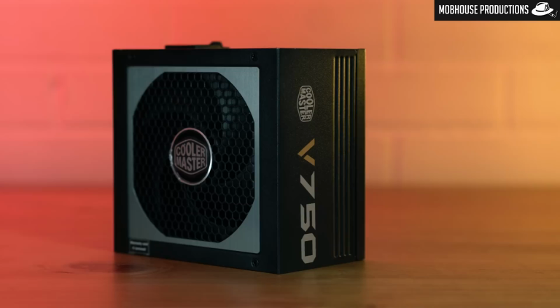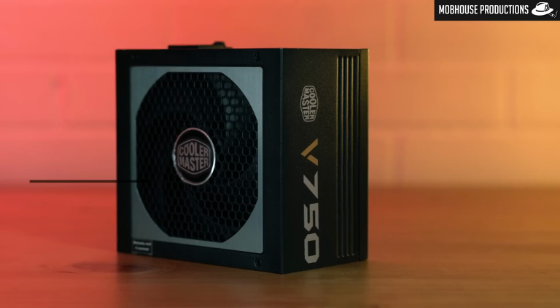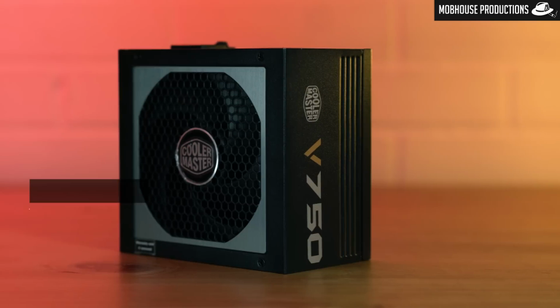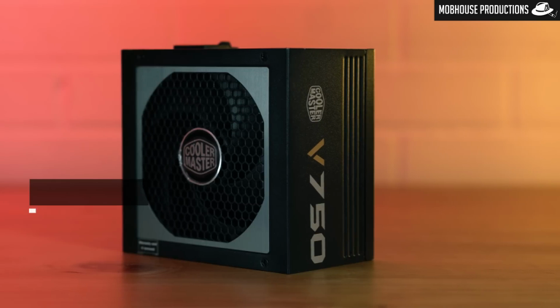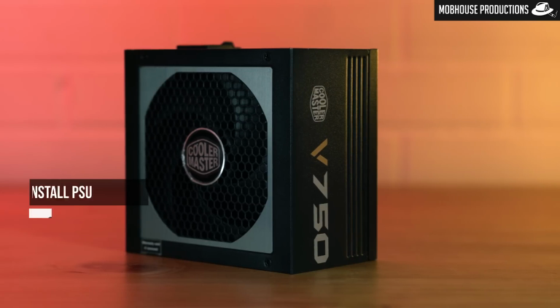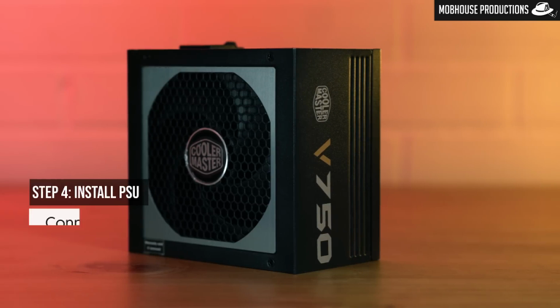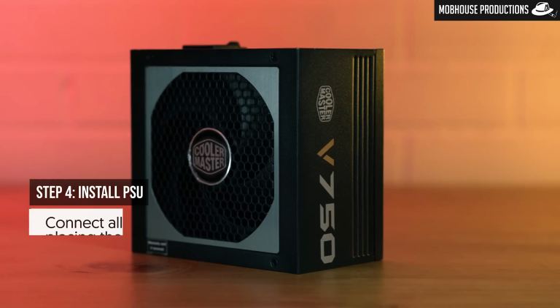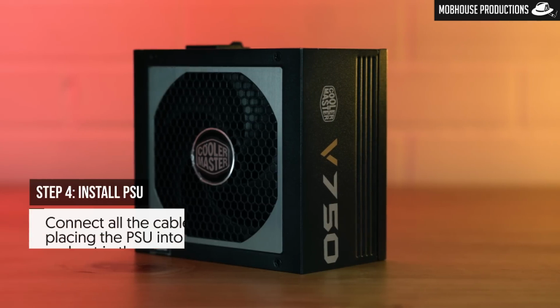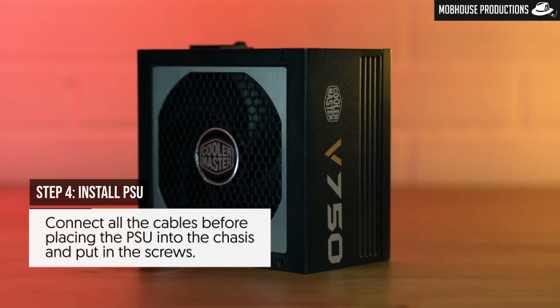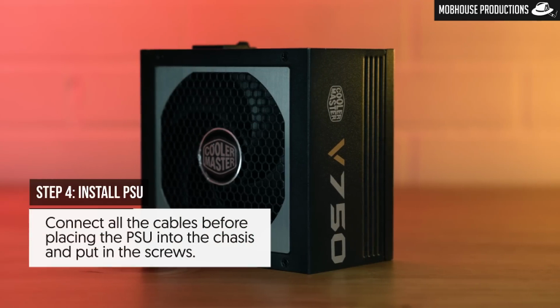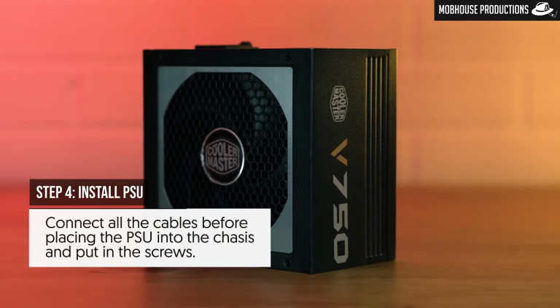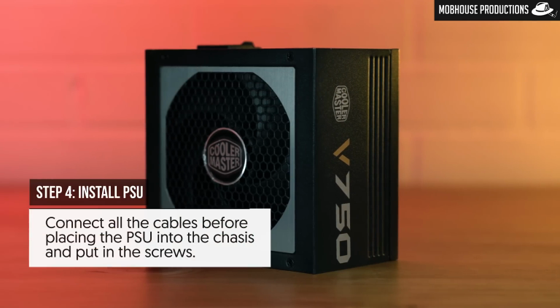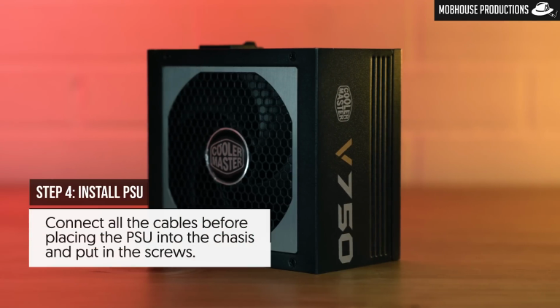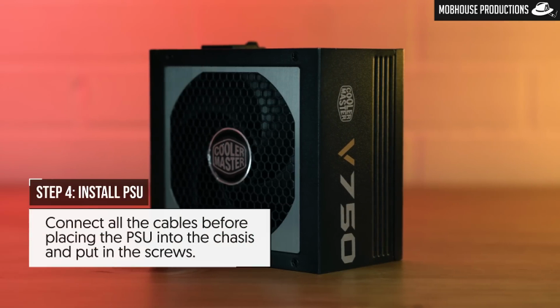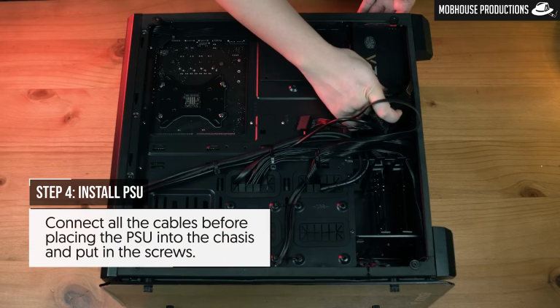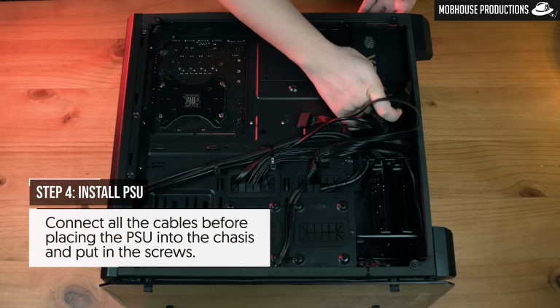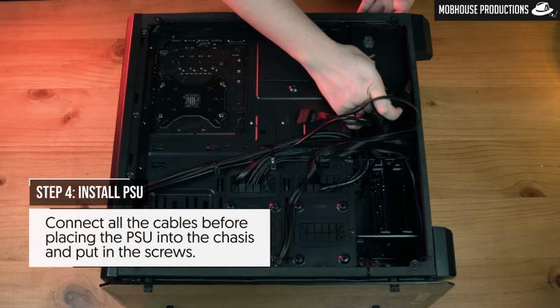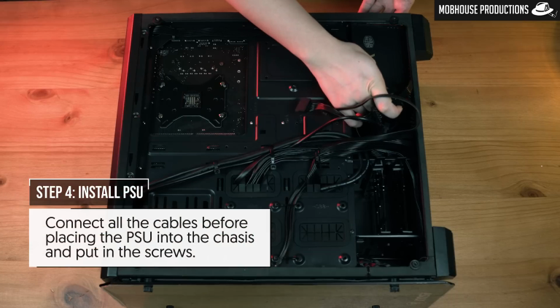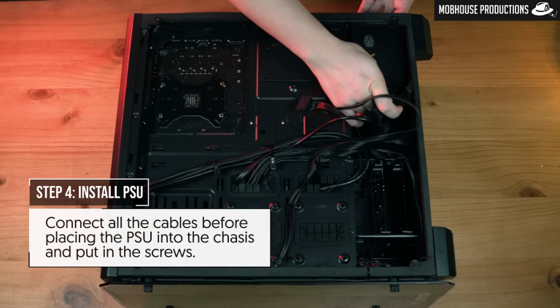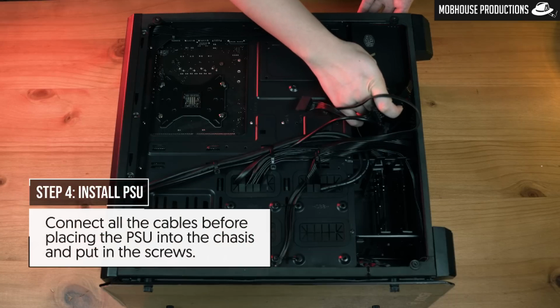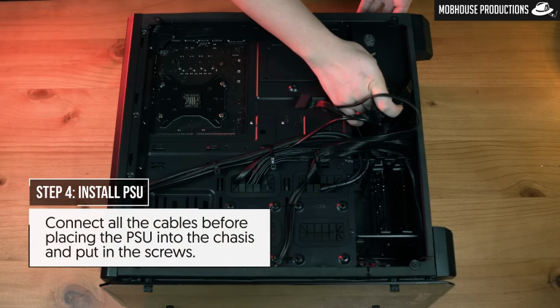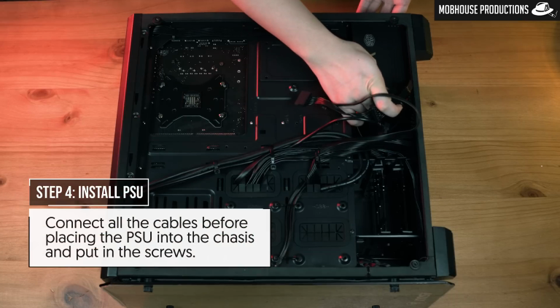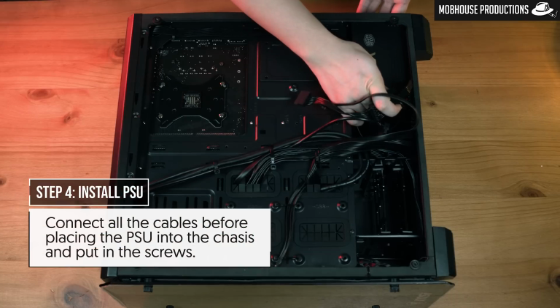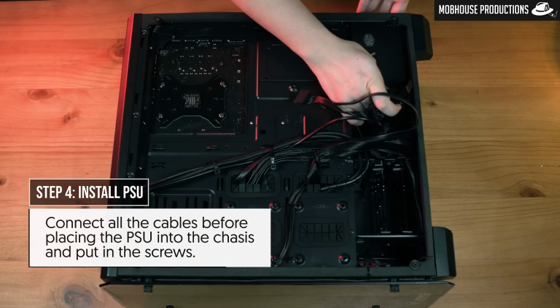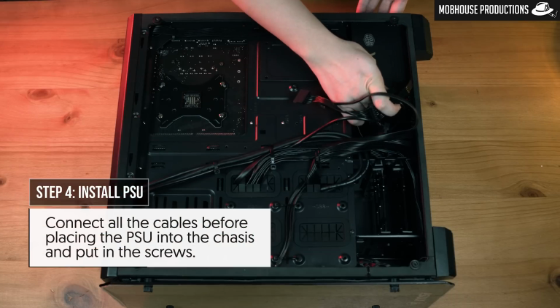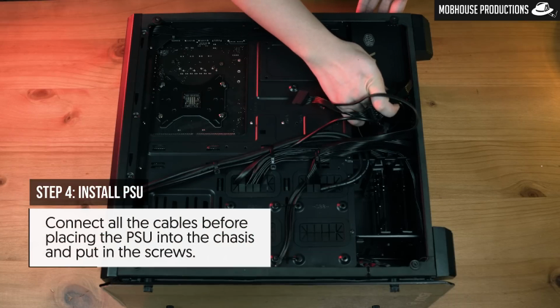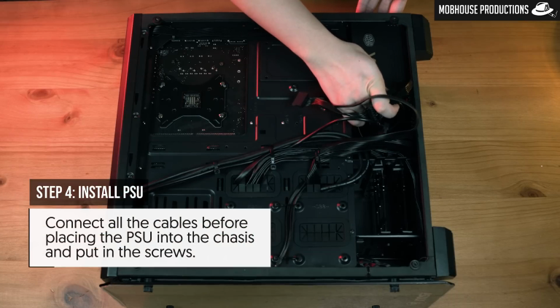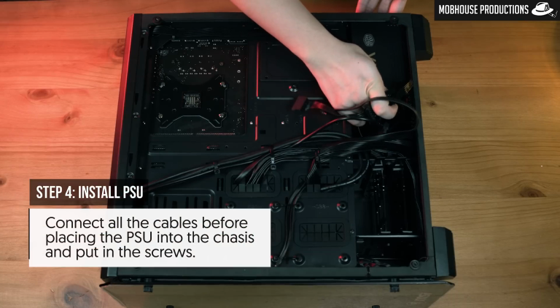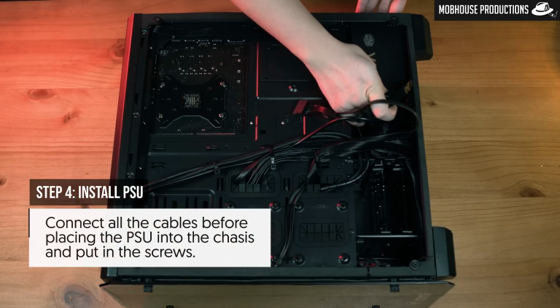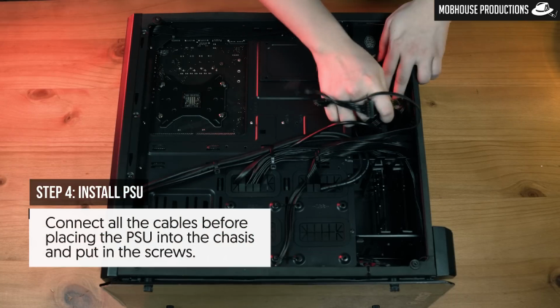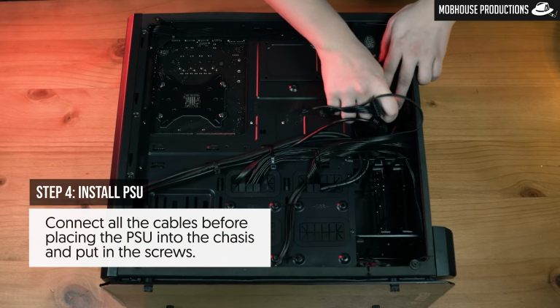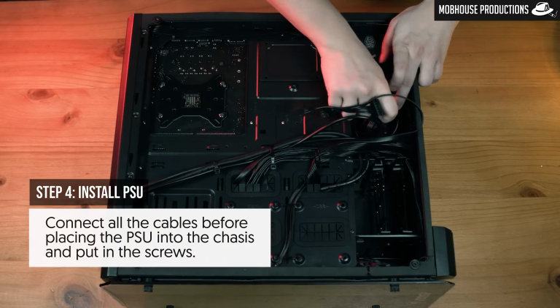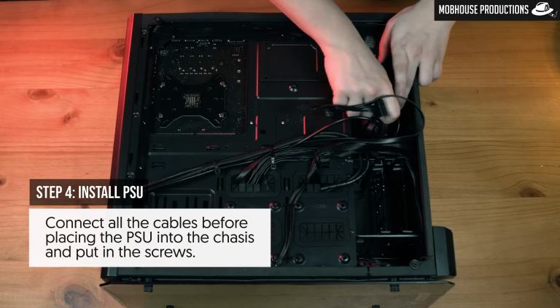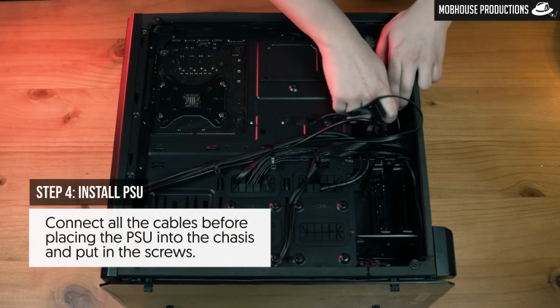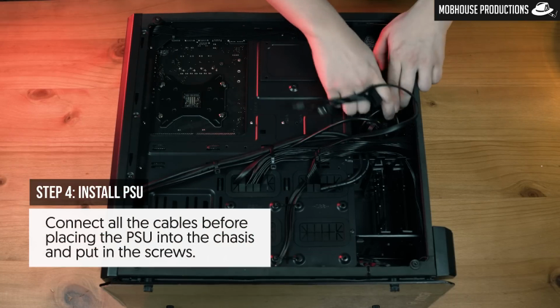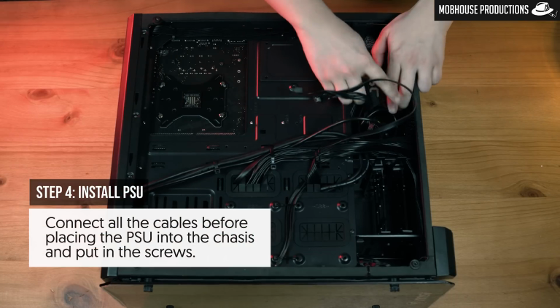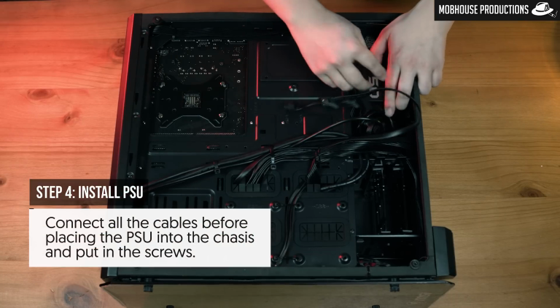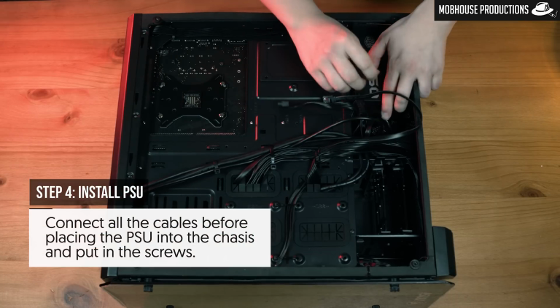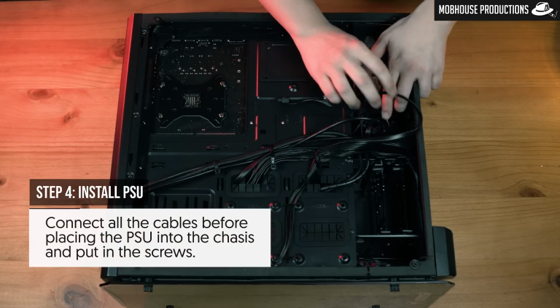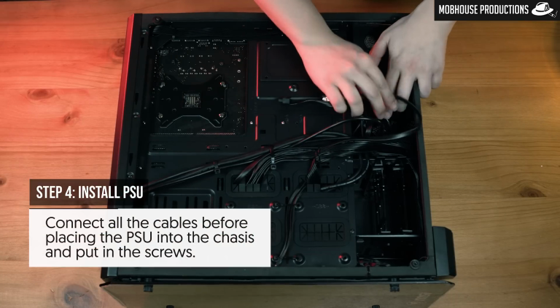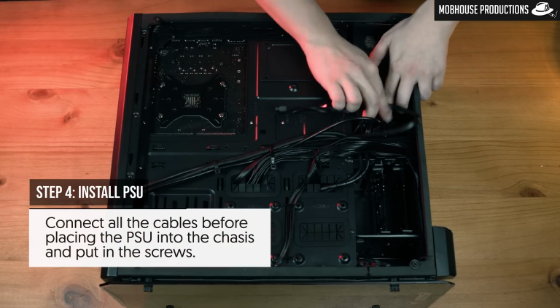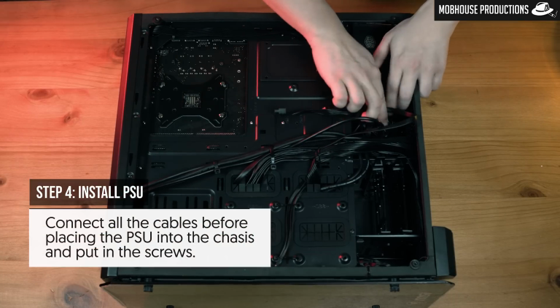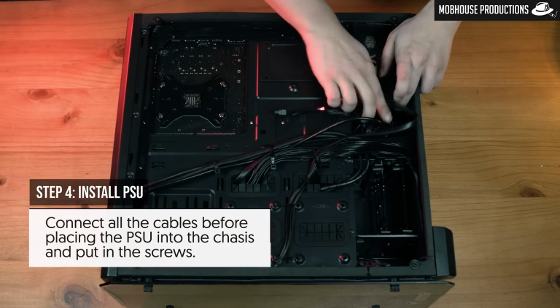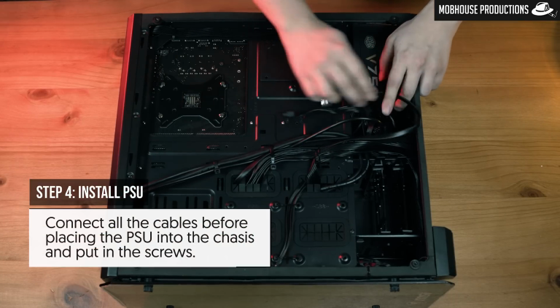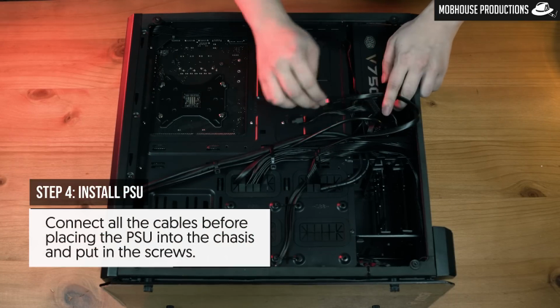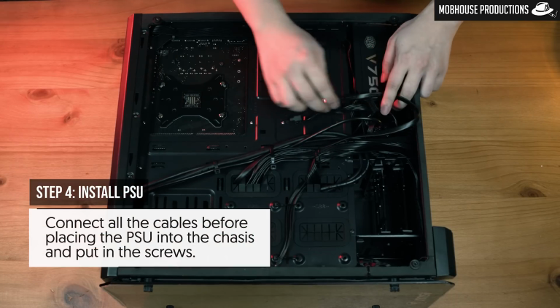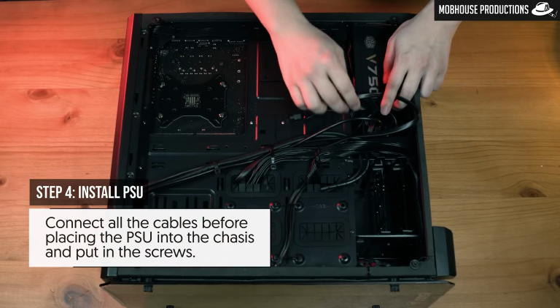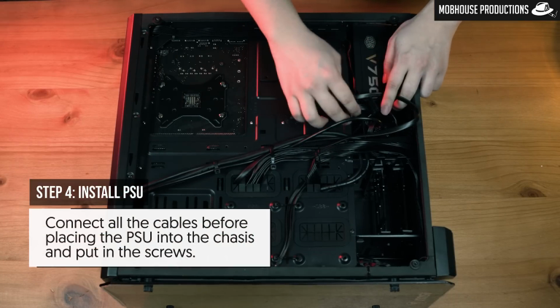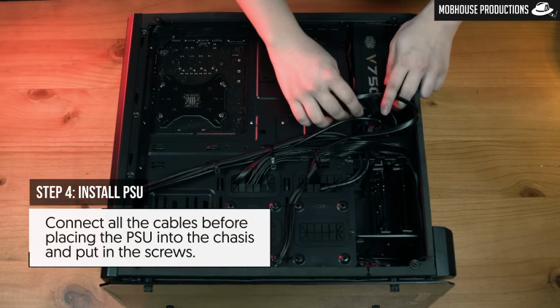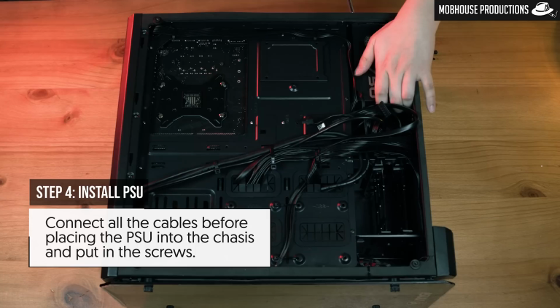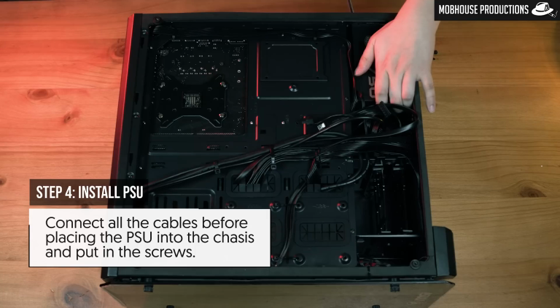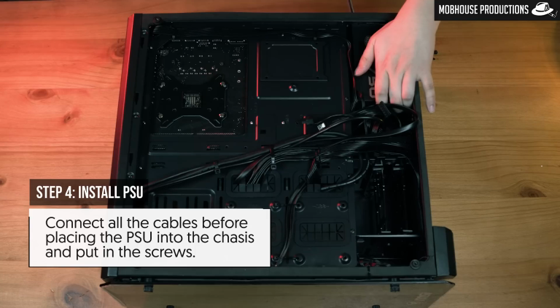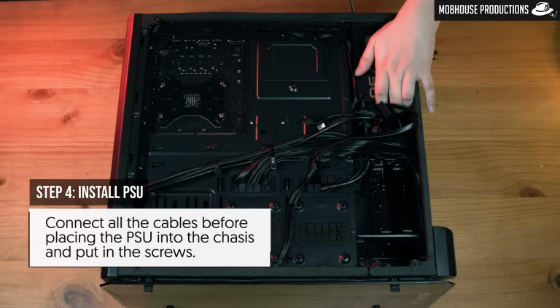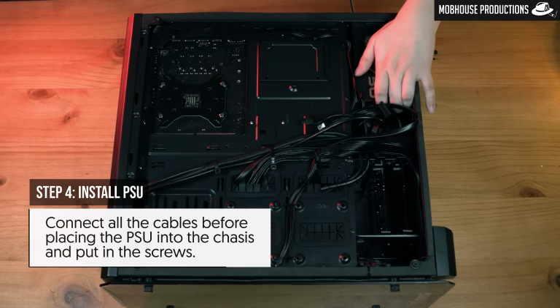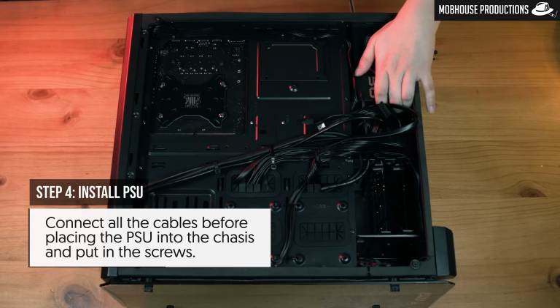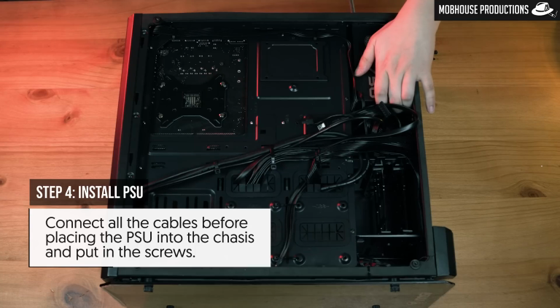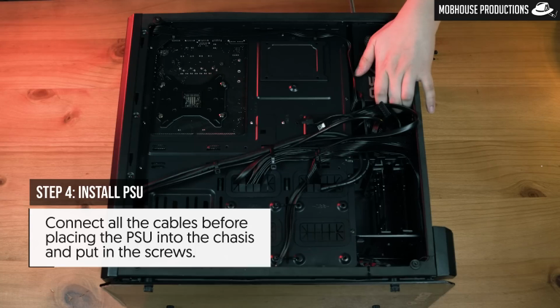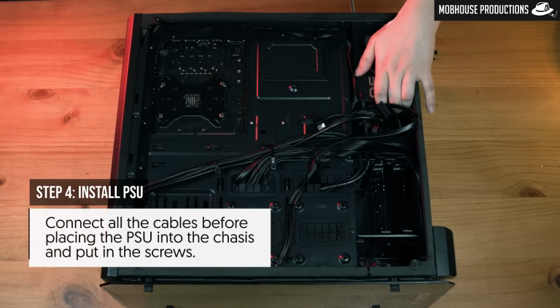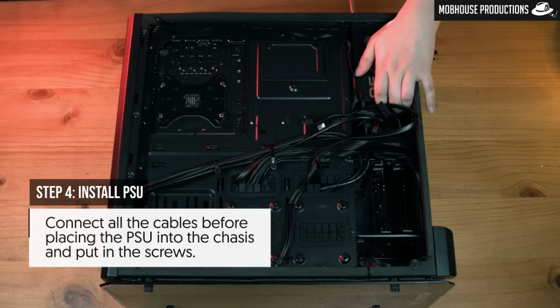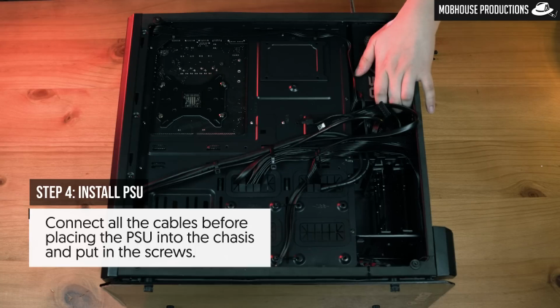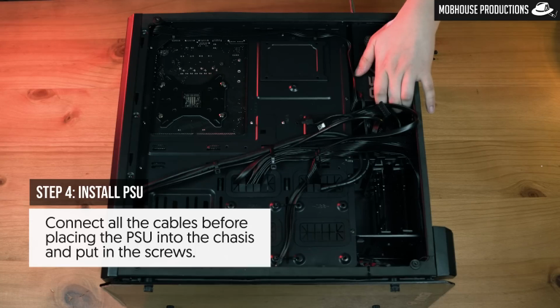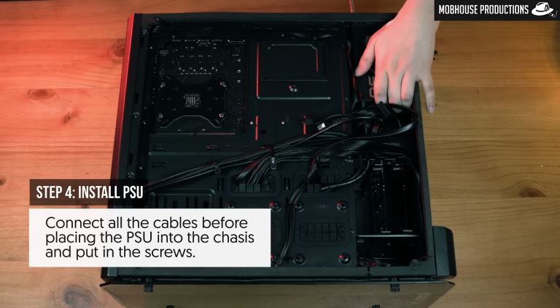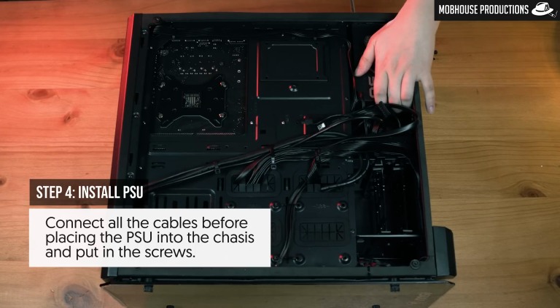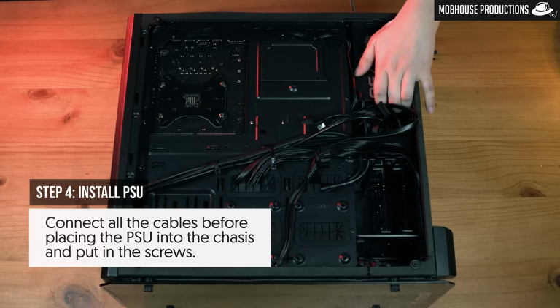Step four: install your power supply unit. Connect all the cables before placing the PSU into the chassis, and put in all the screws.